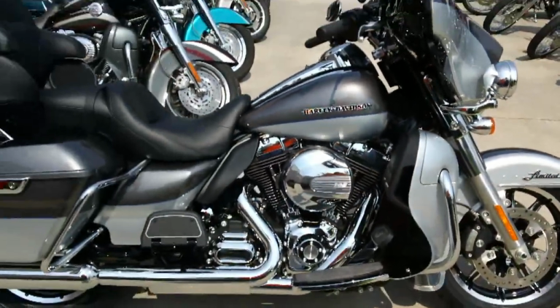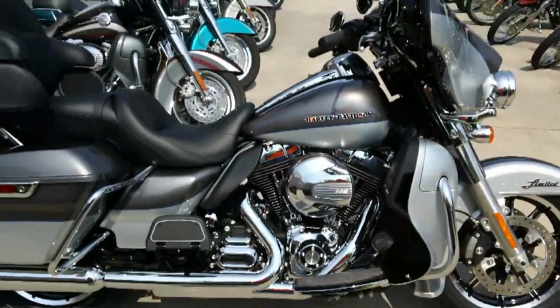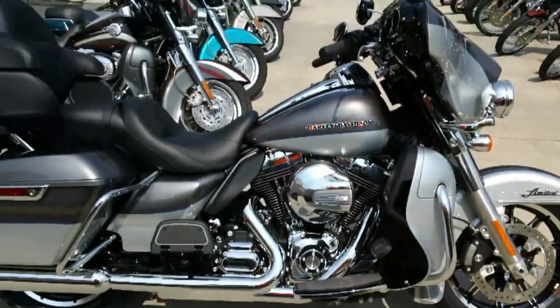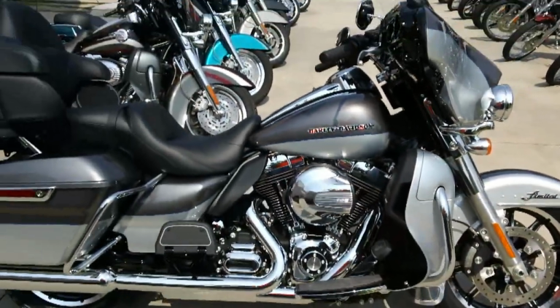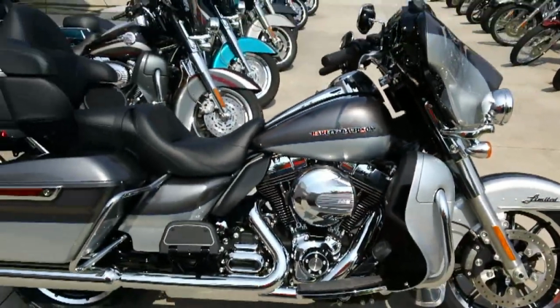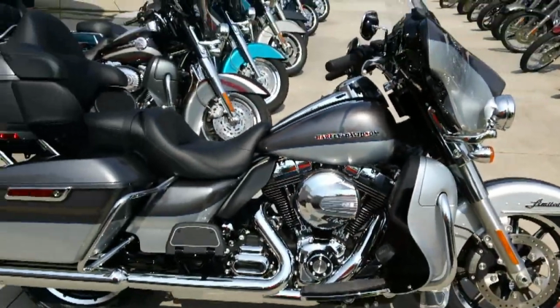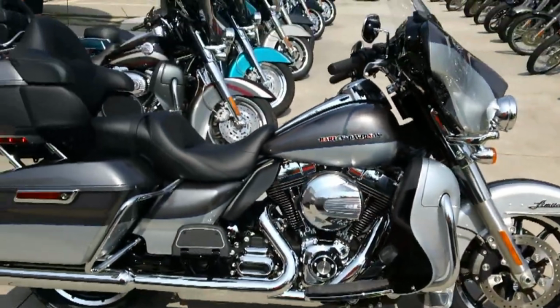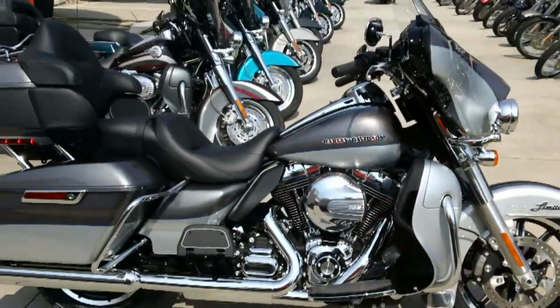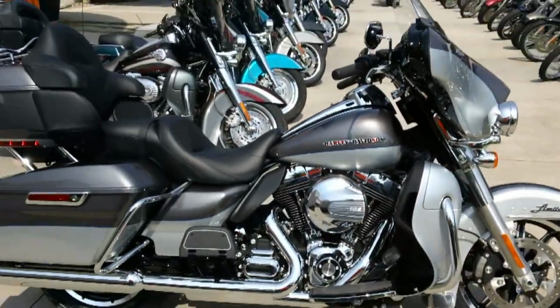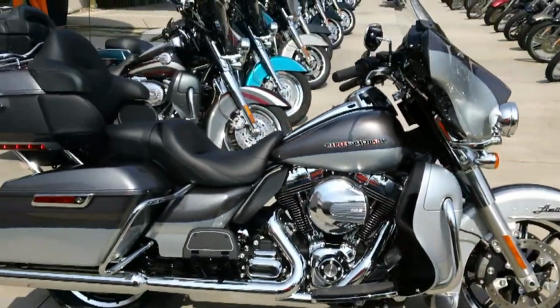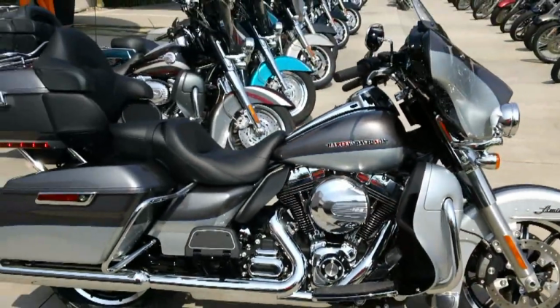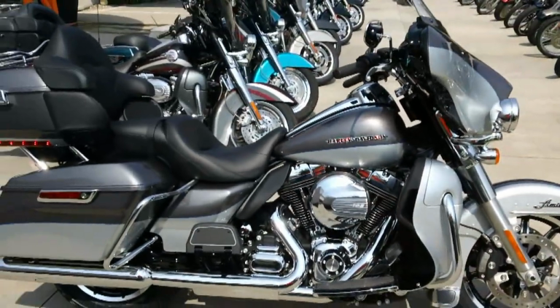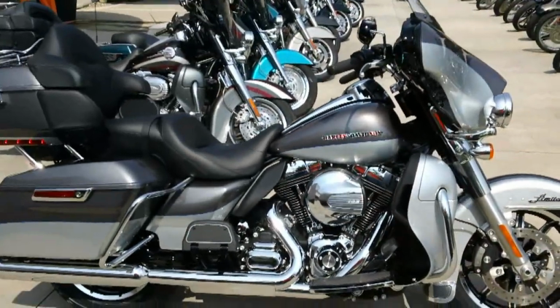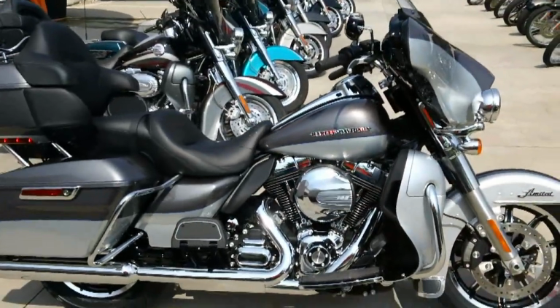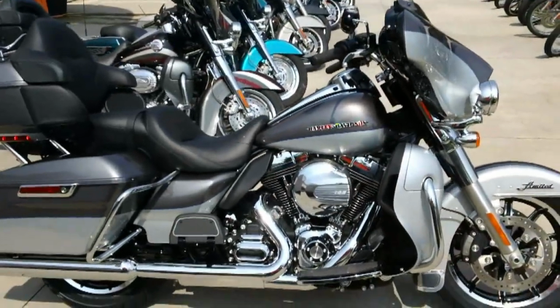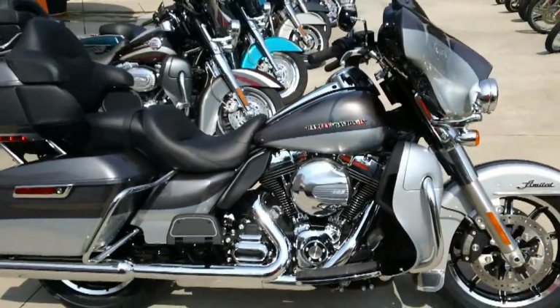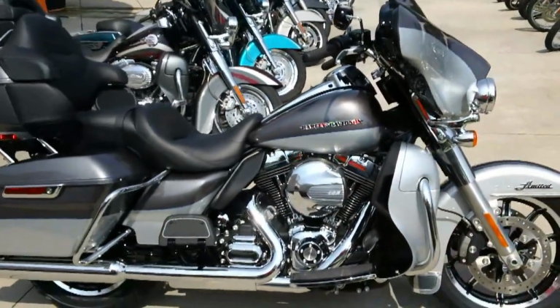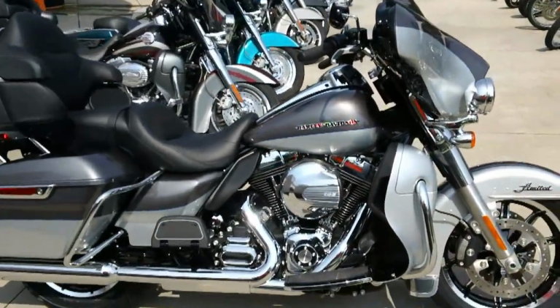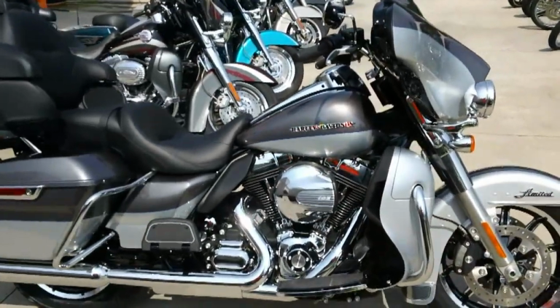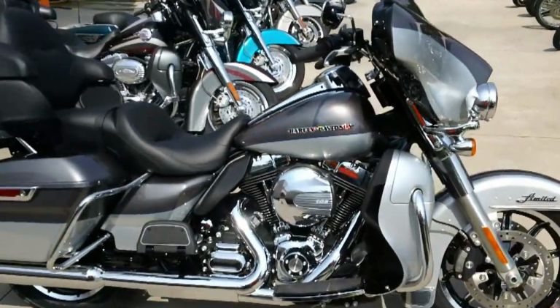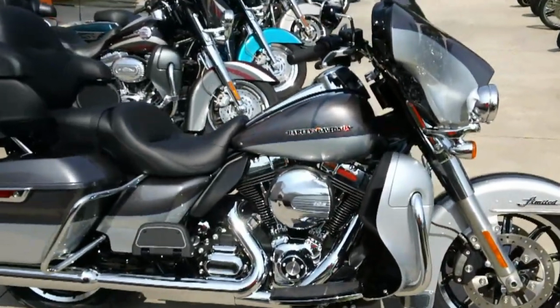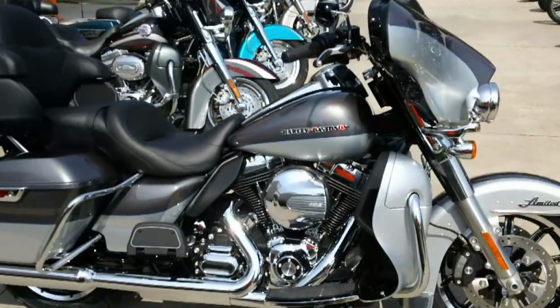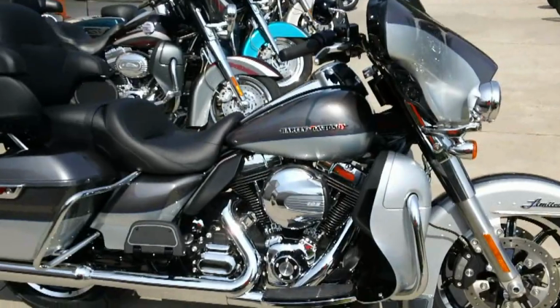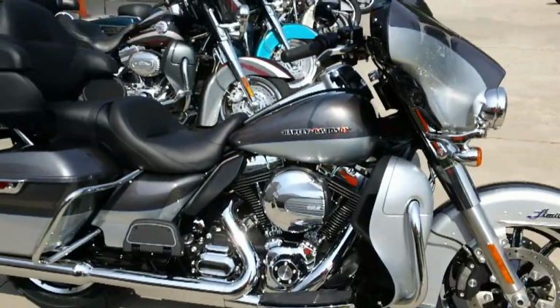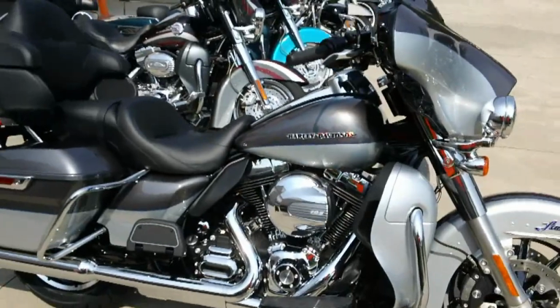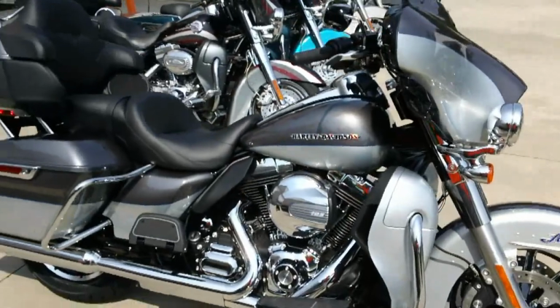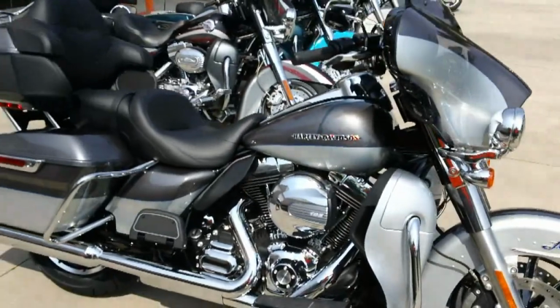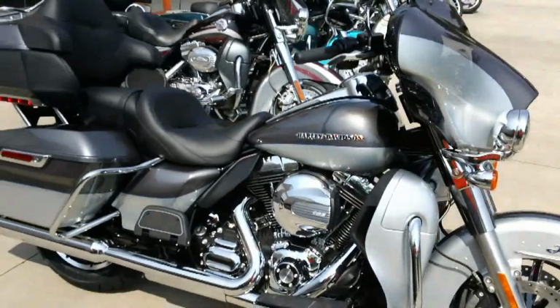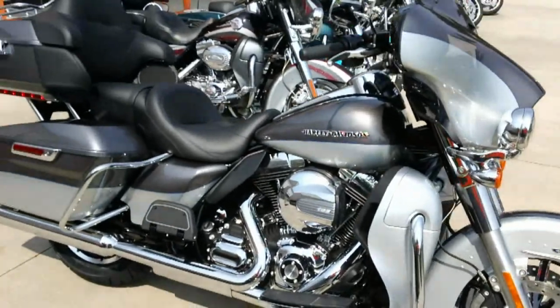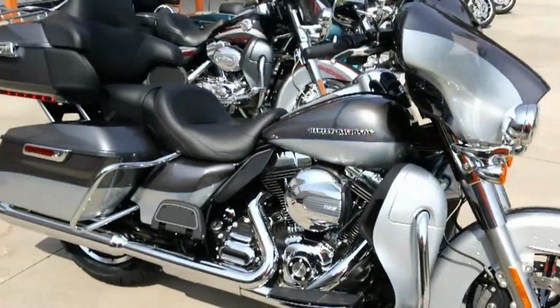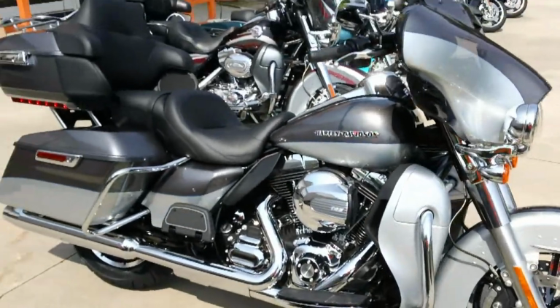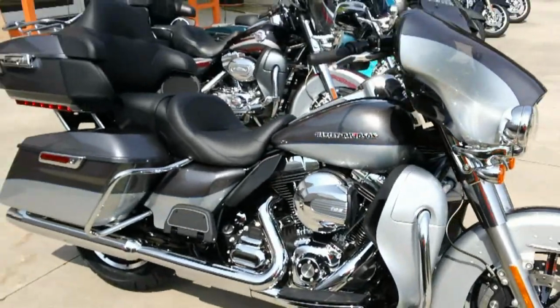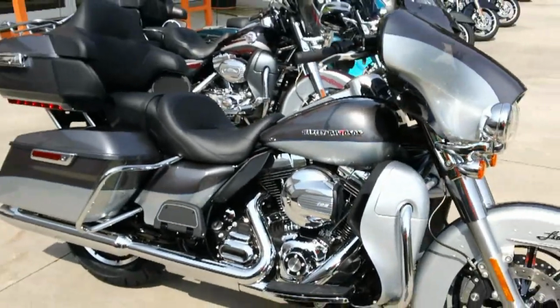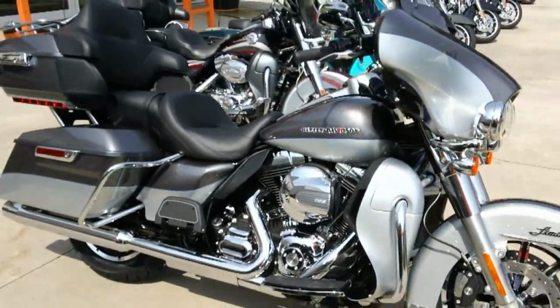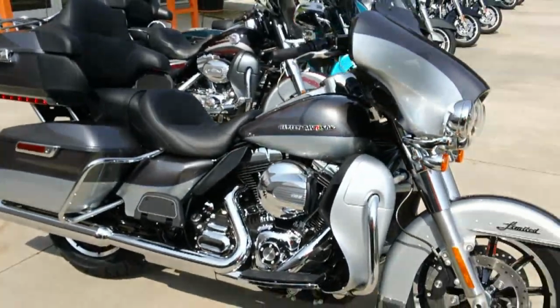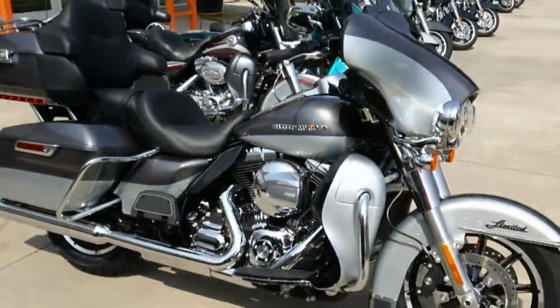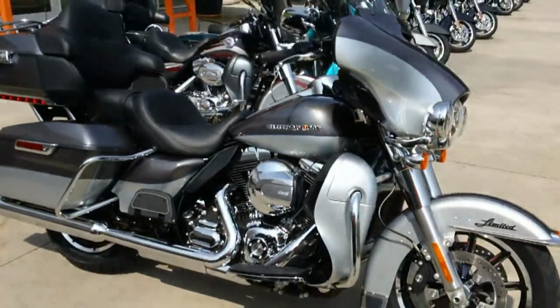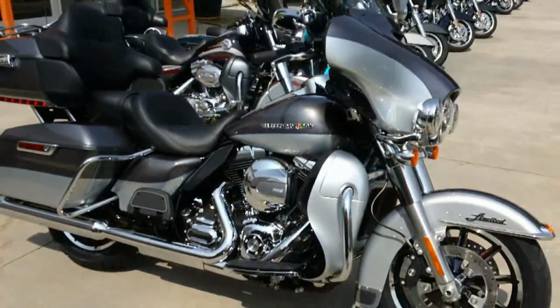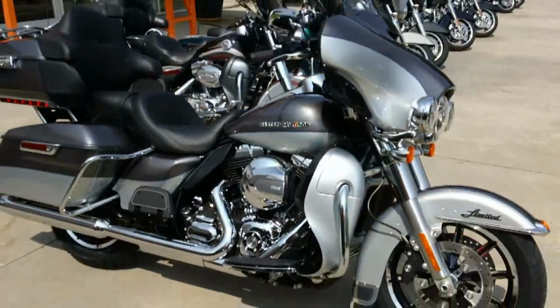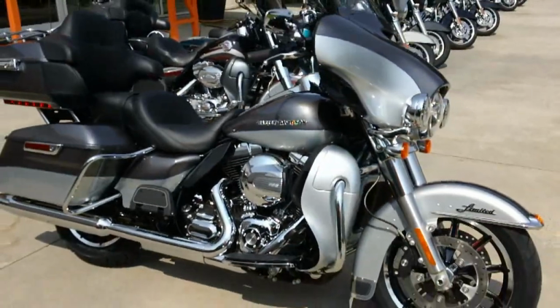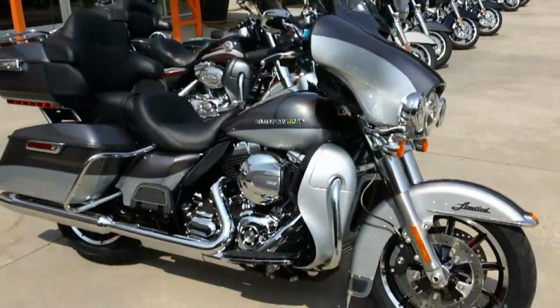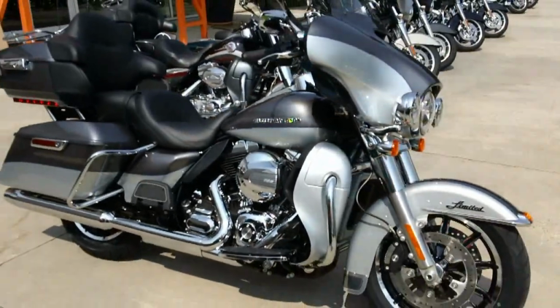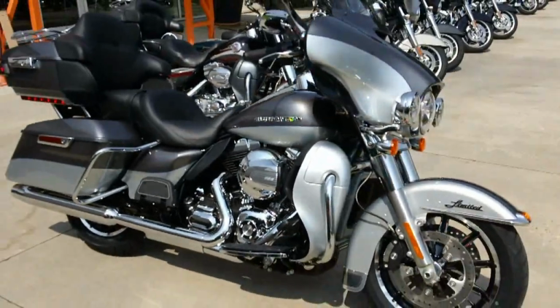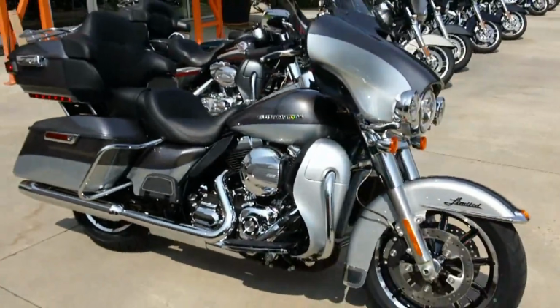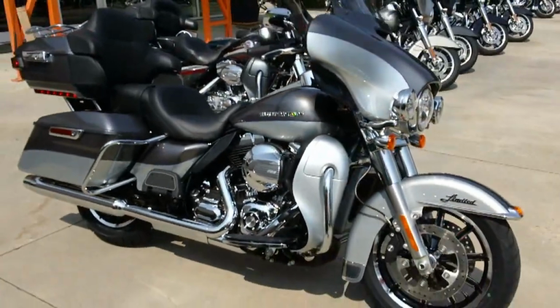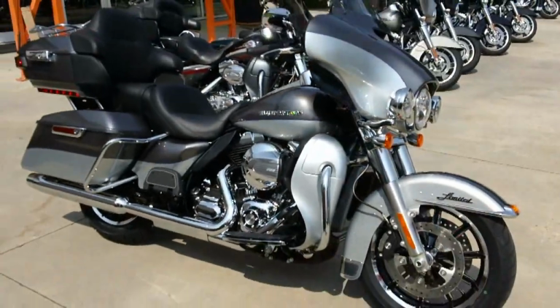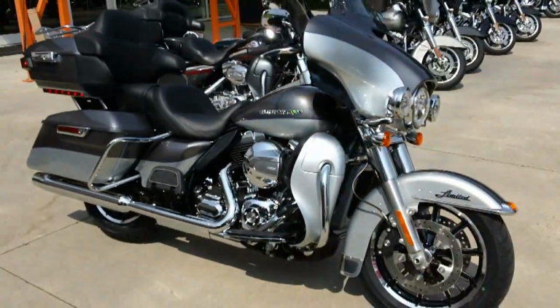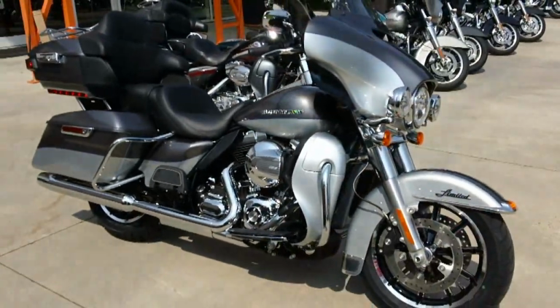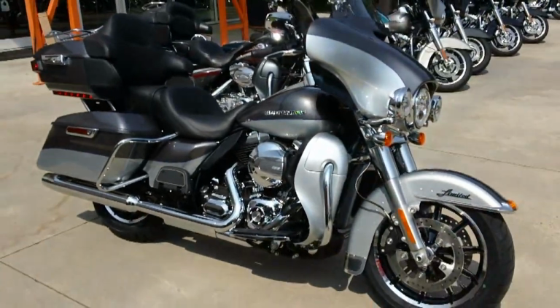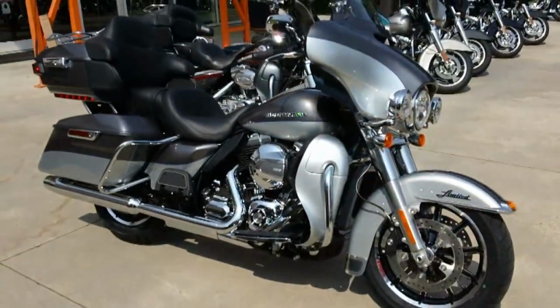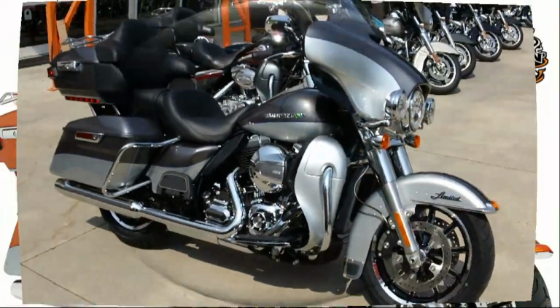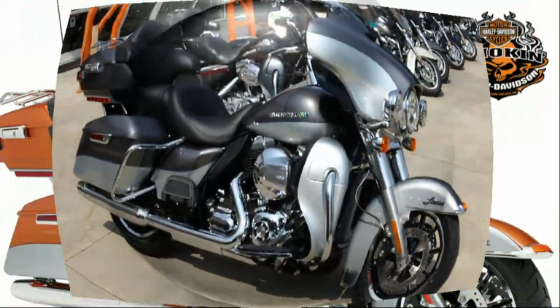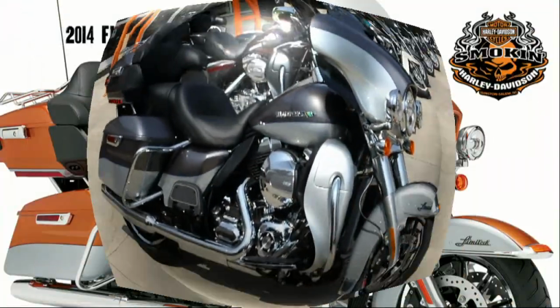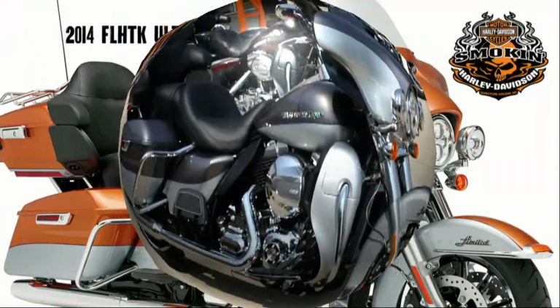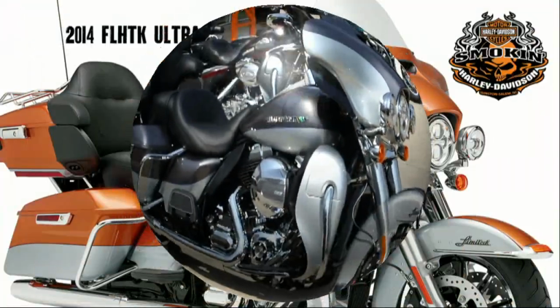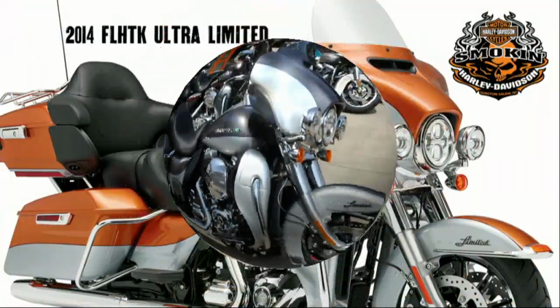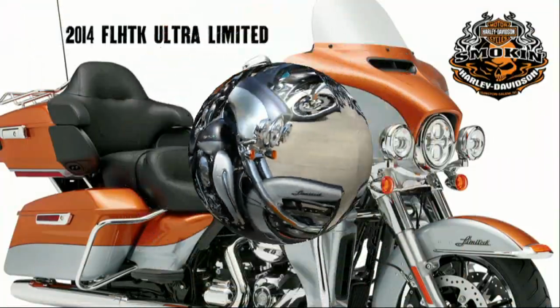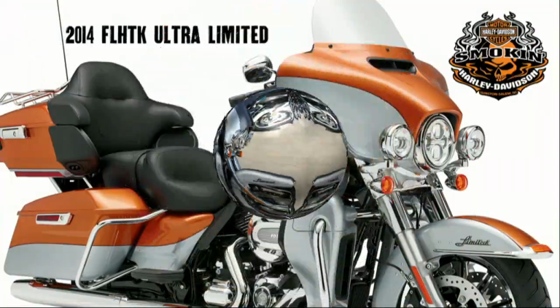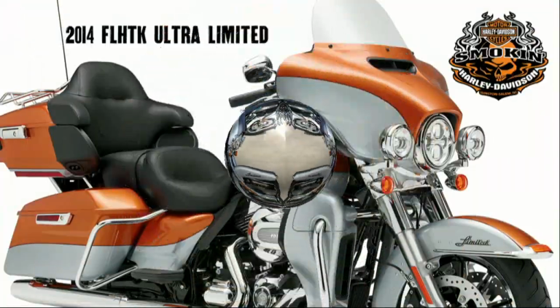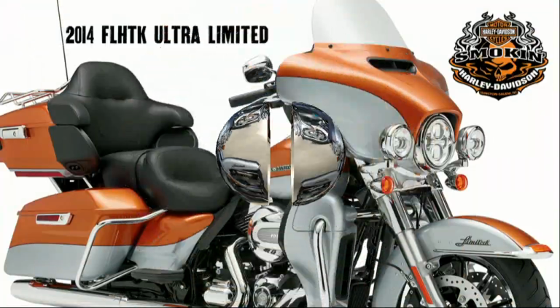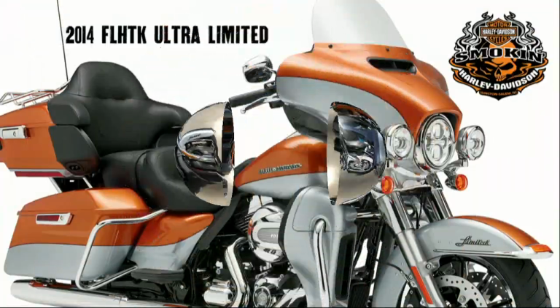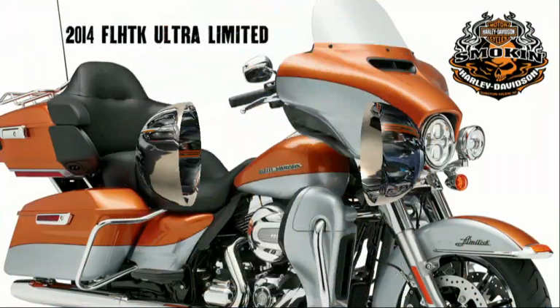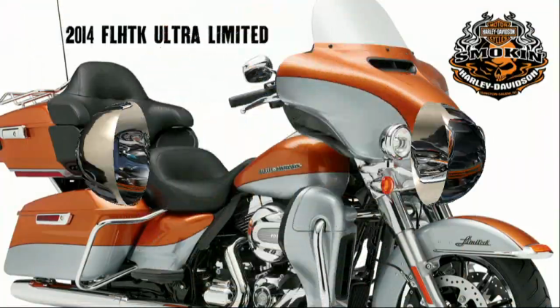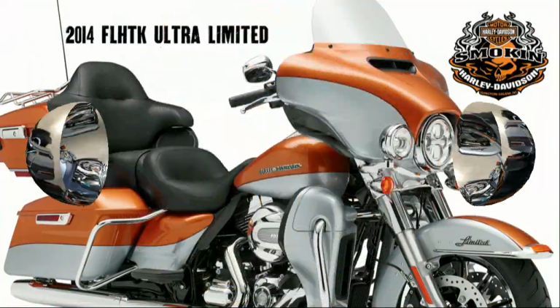There you have it — the 2014 FLHTK Ultra Limited. Come on down and check it out right here at Smokin' Harley-Davidson. Thank you!